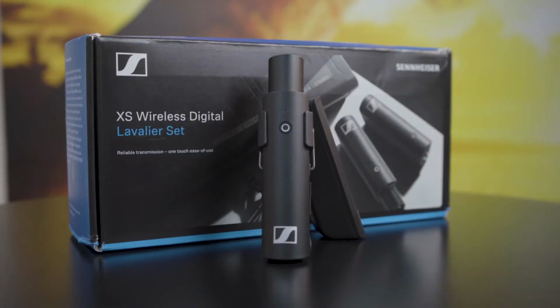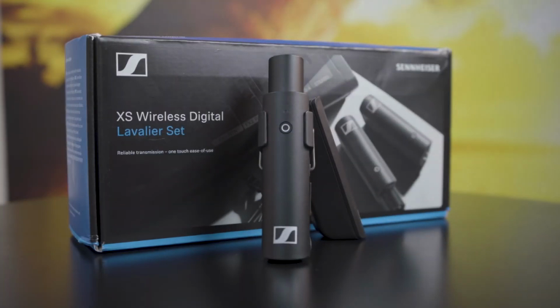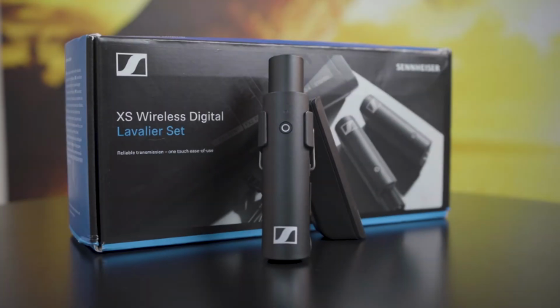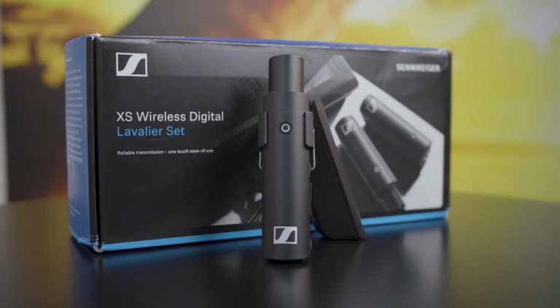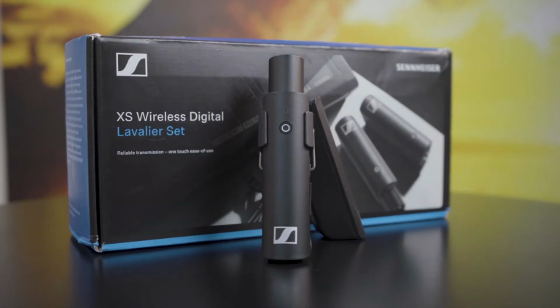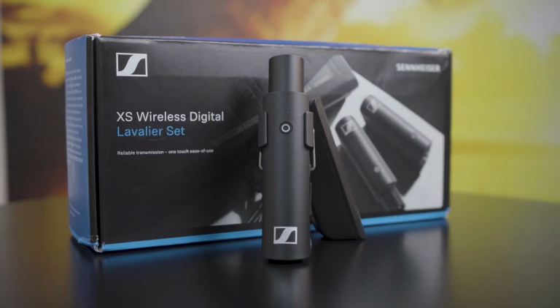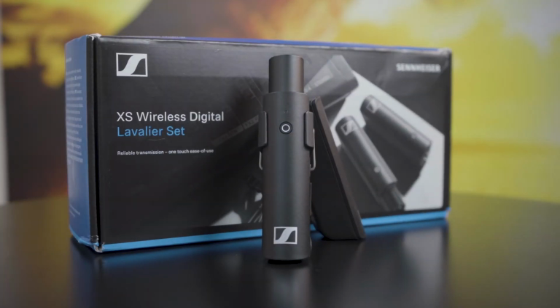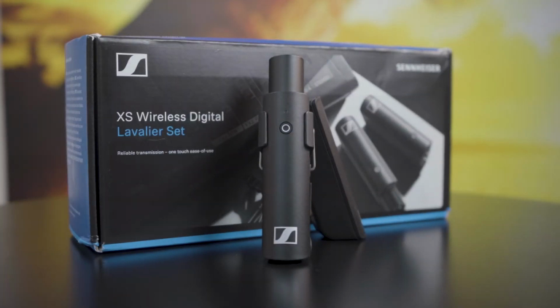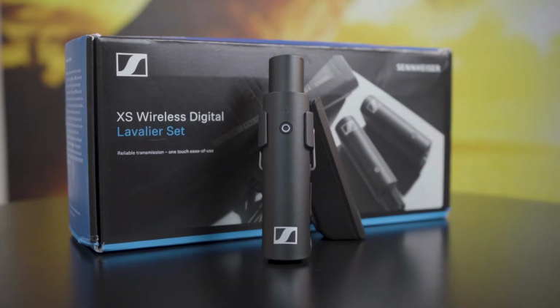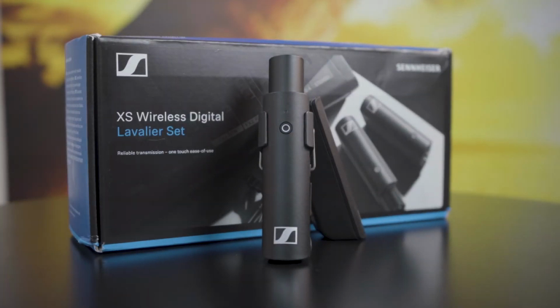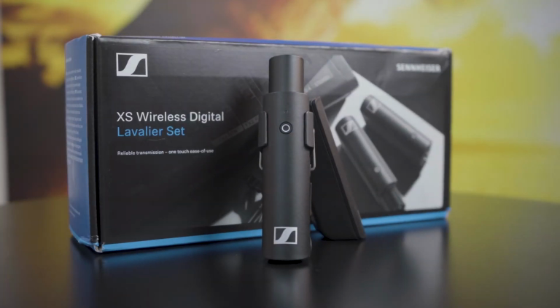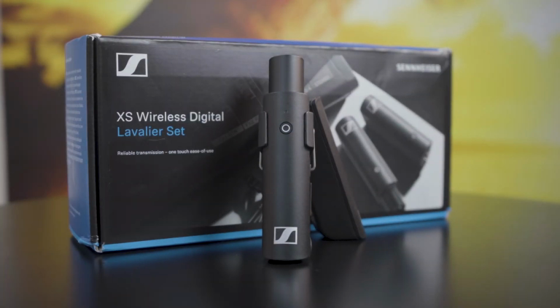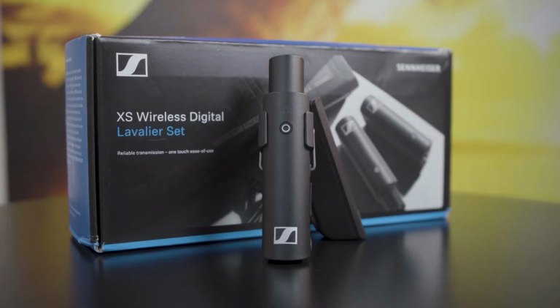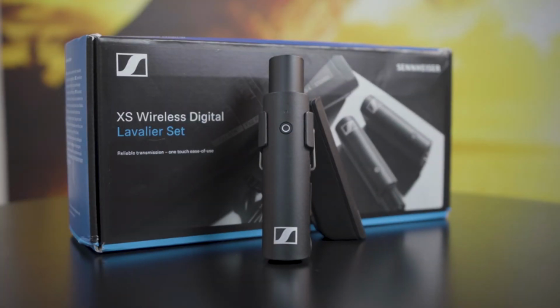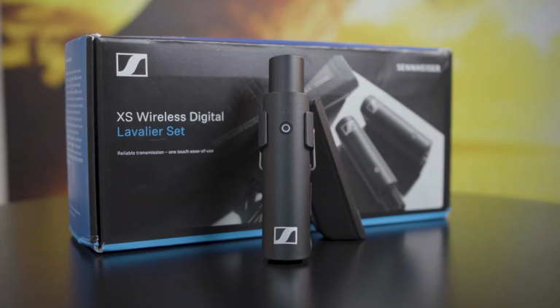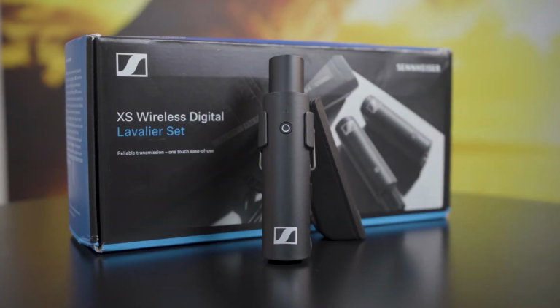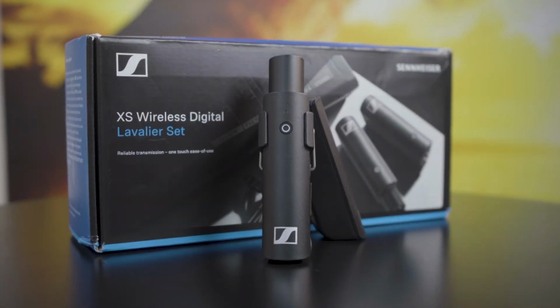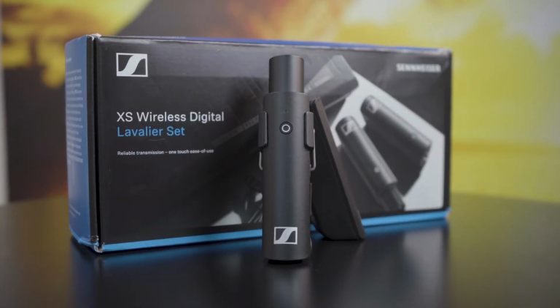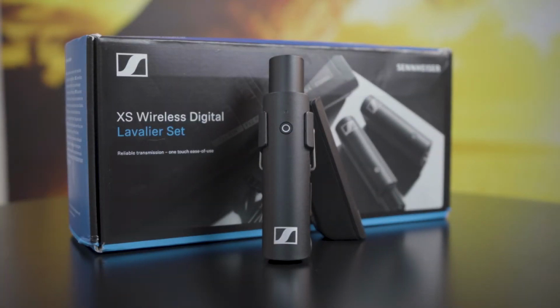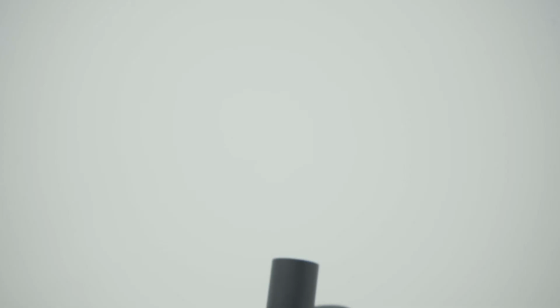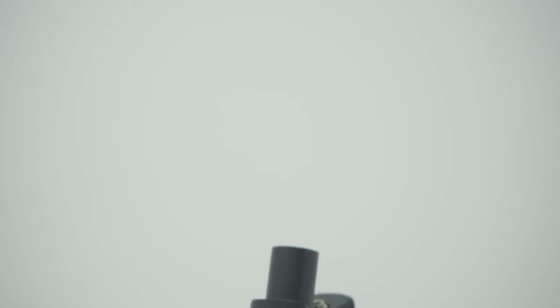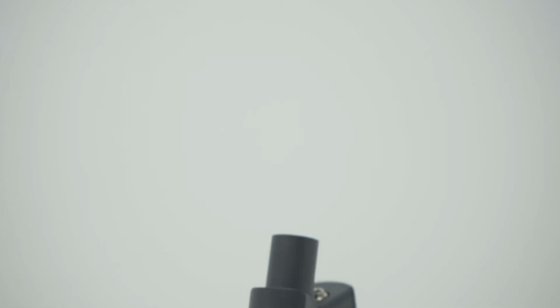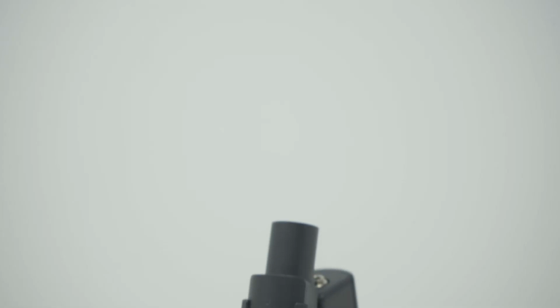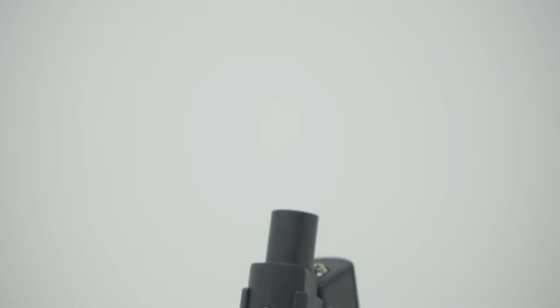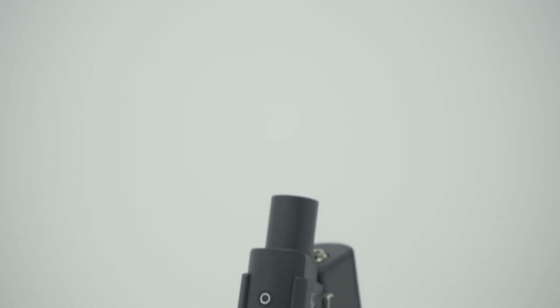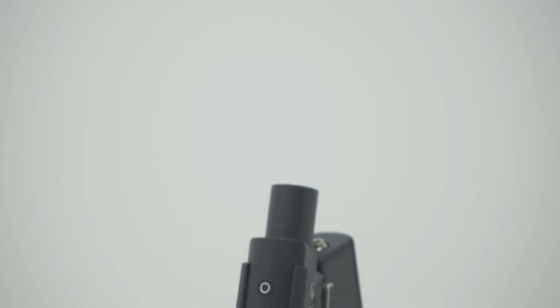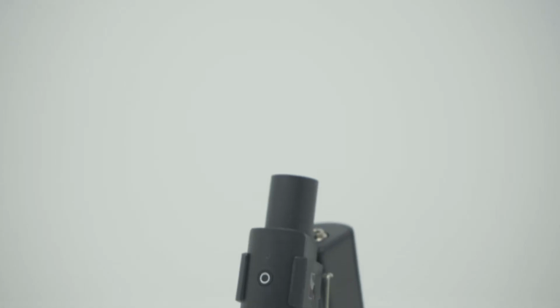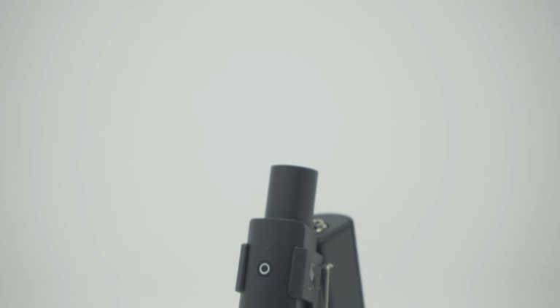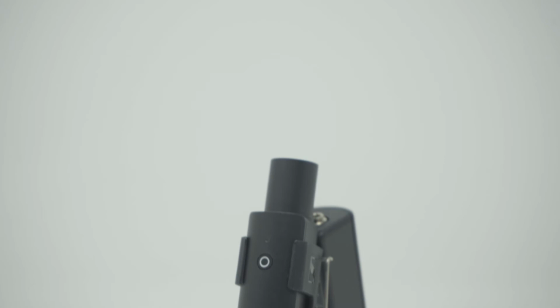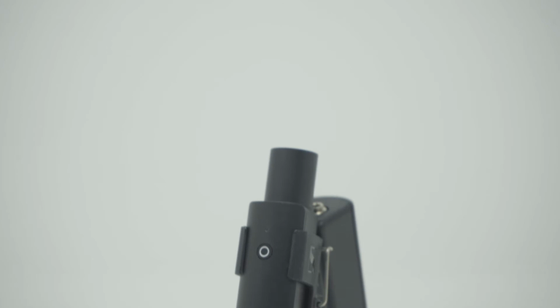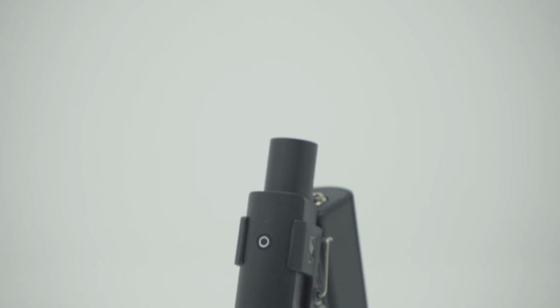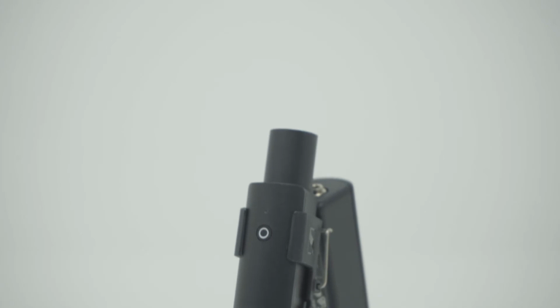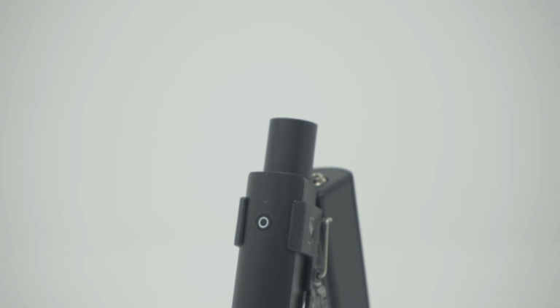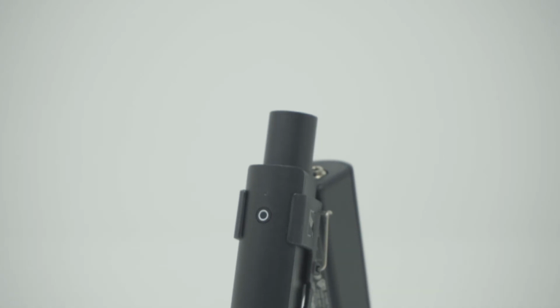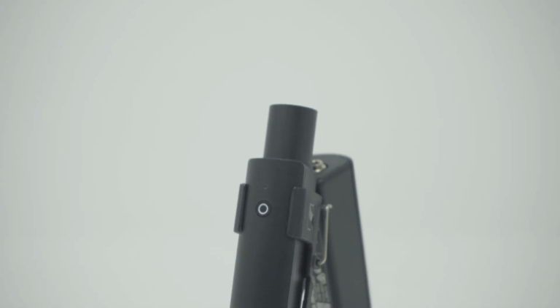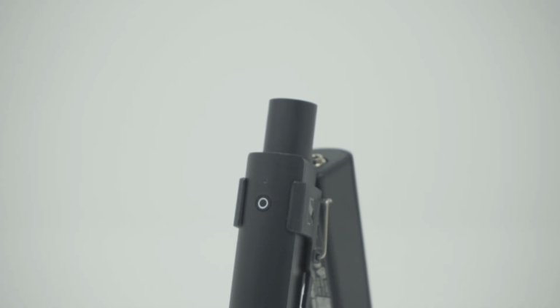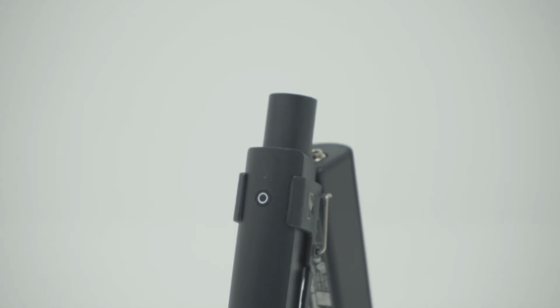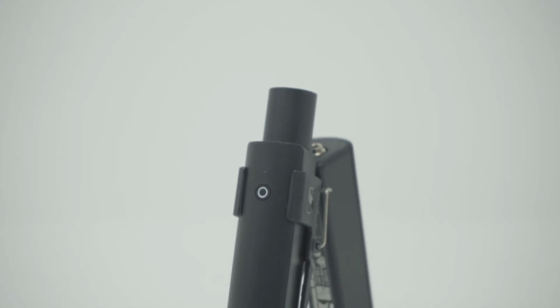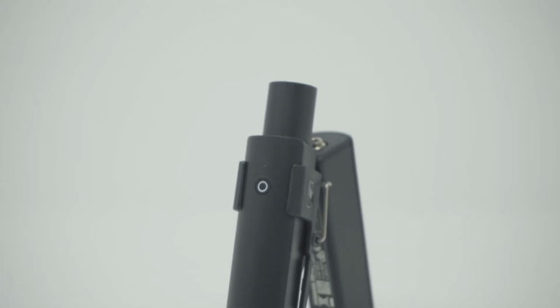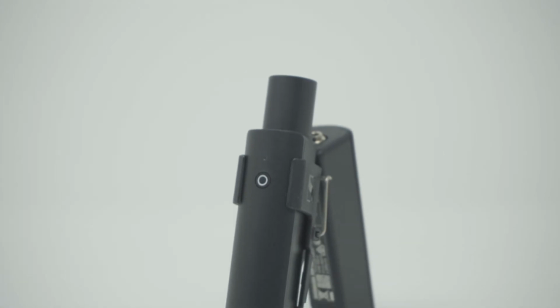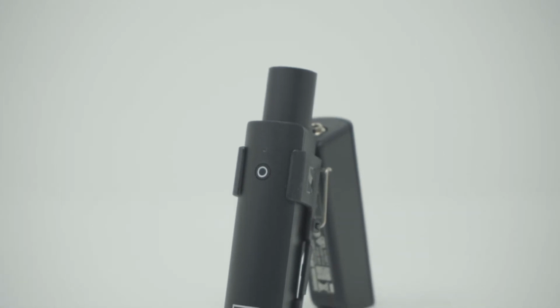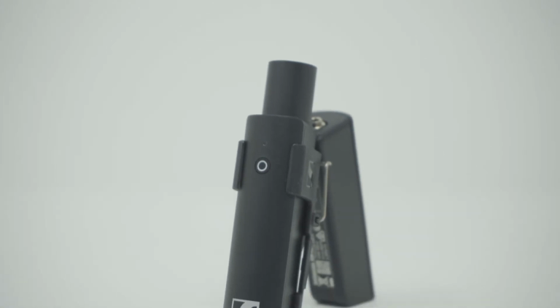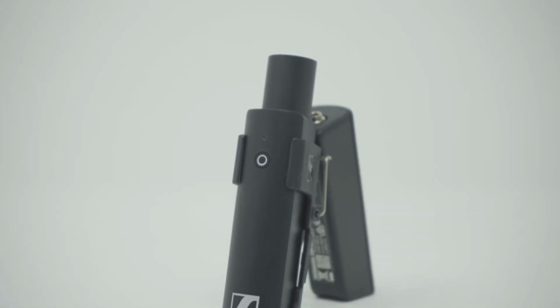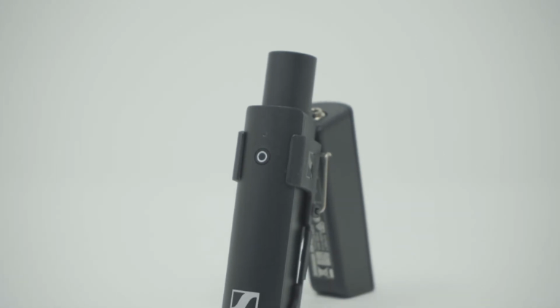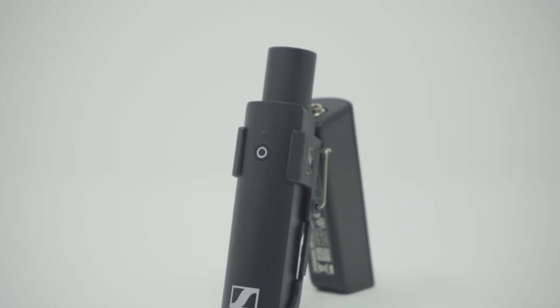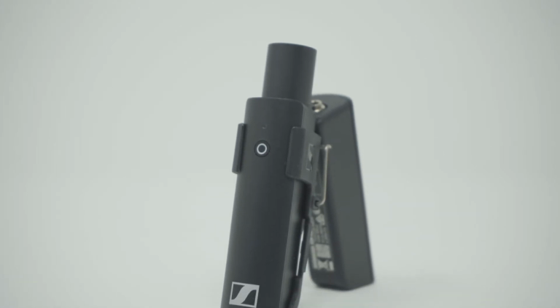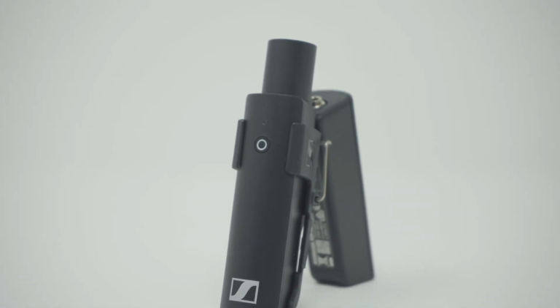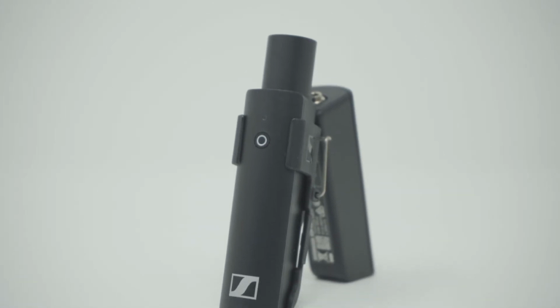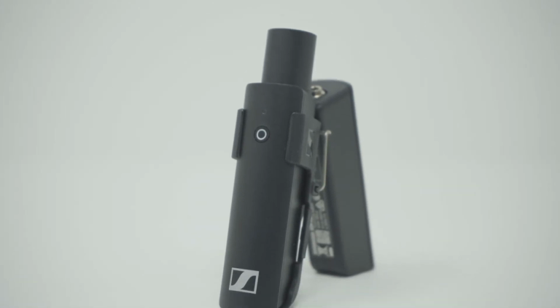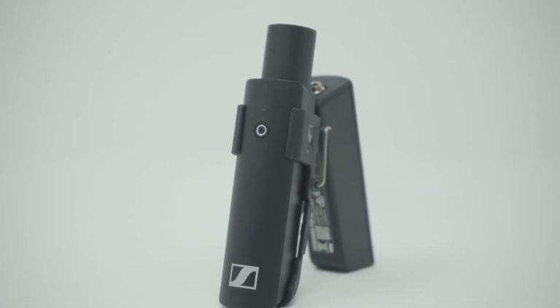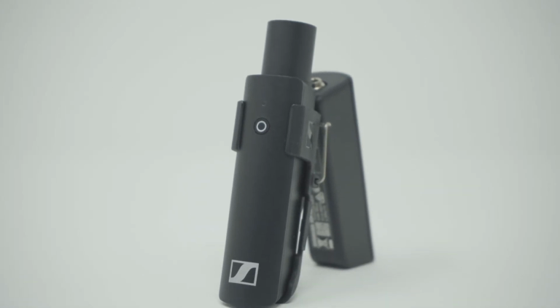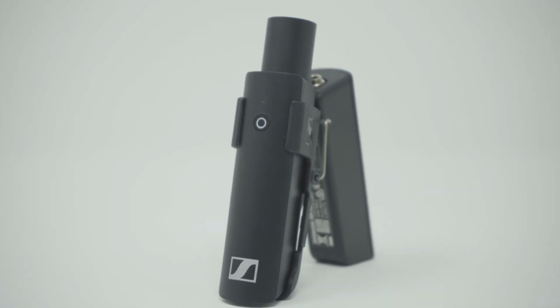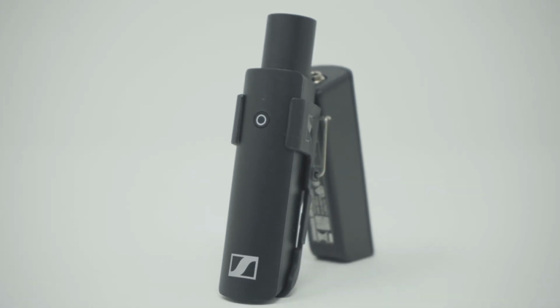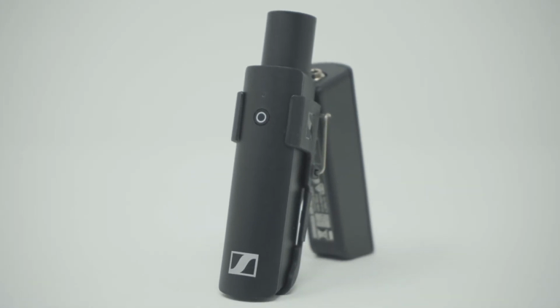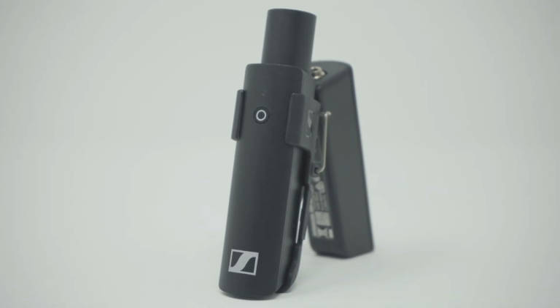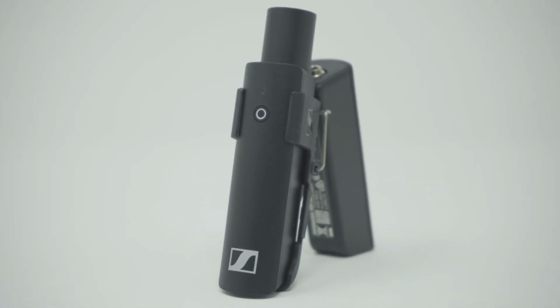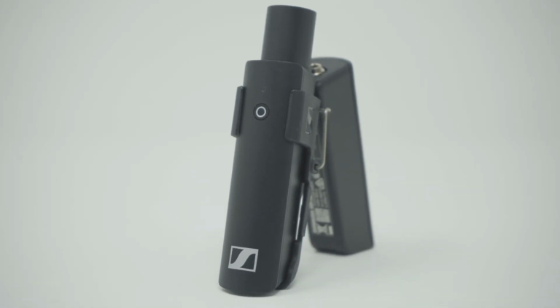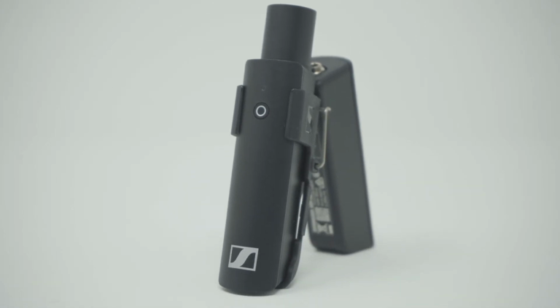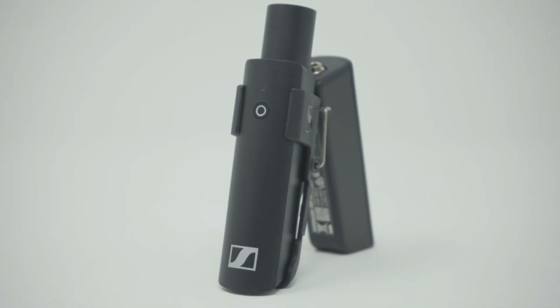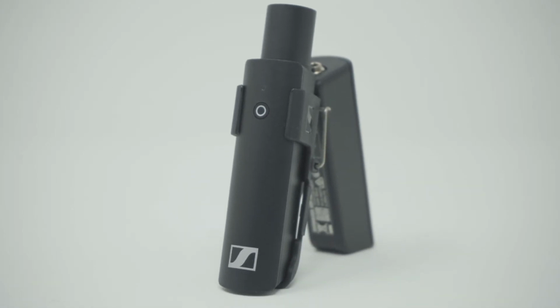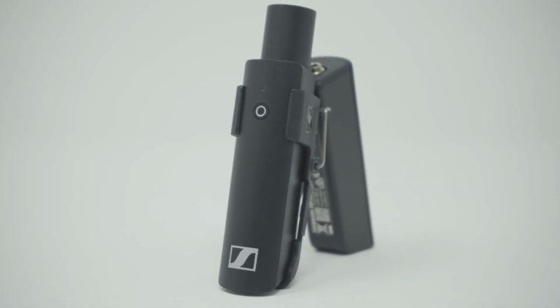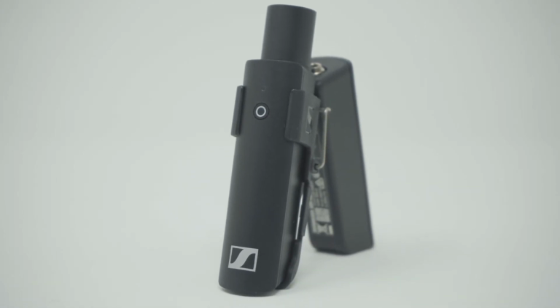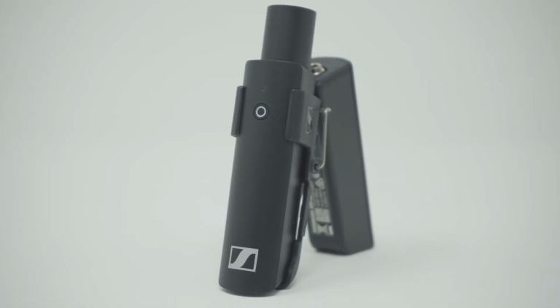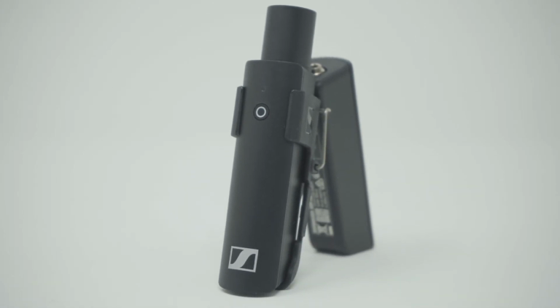Therefore, say goodbye to Tegis Audio equipment and embrace the sheer beauty and seamless interface of the new Sennheiser XSWD.